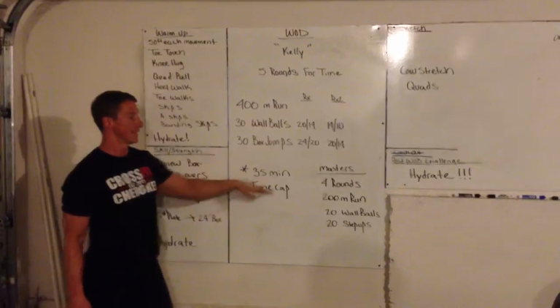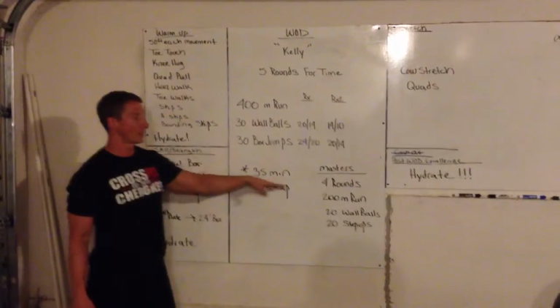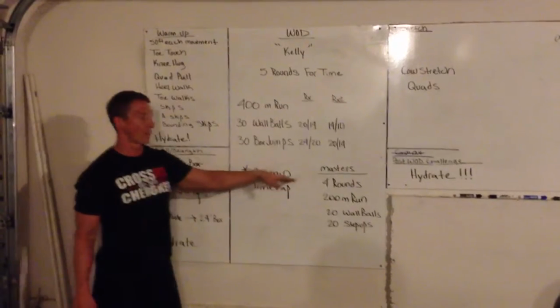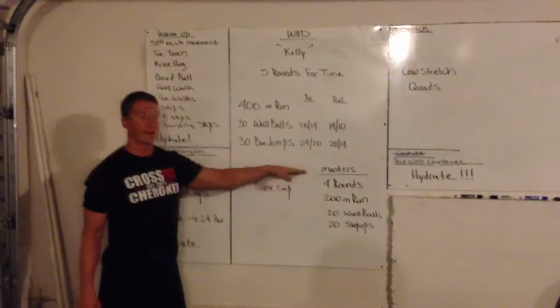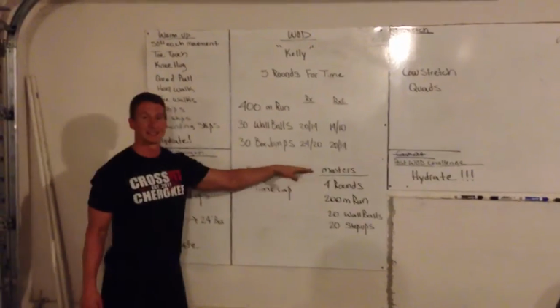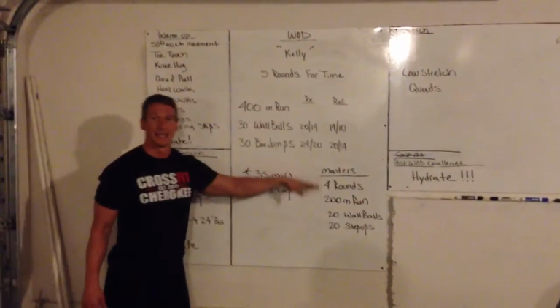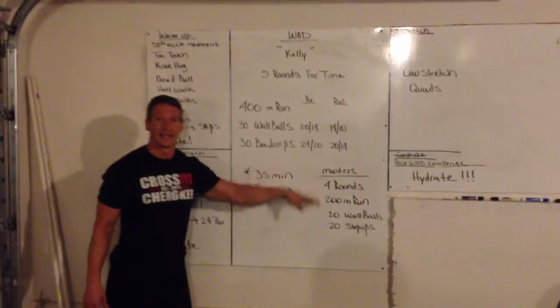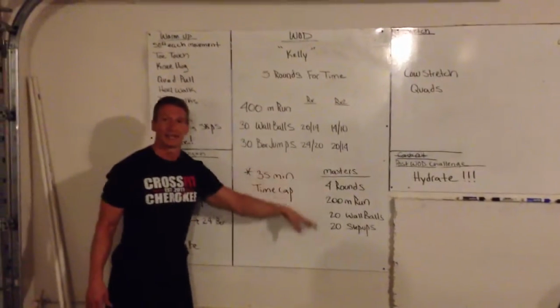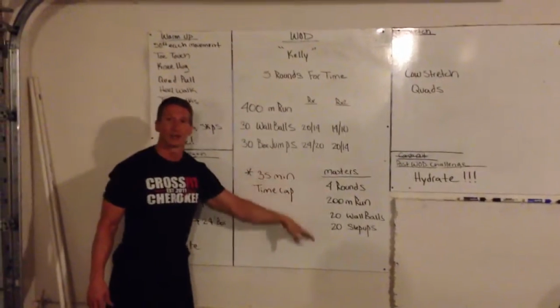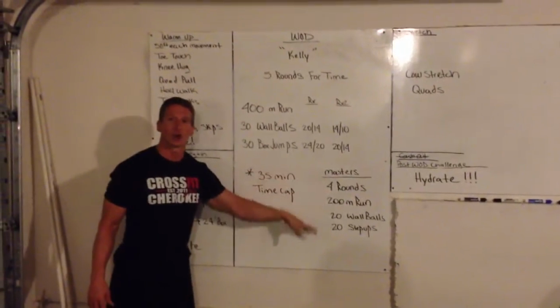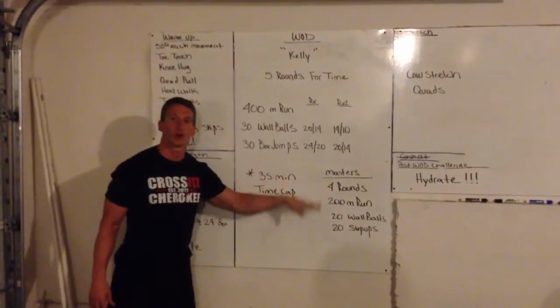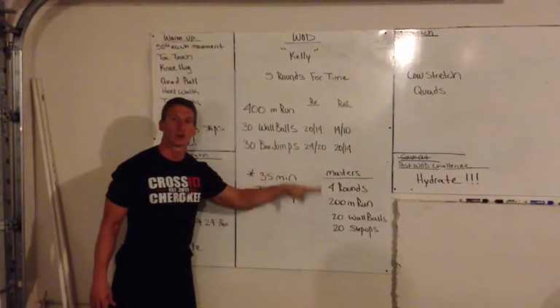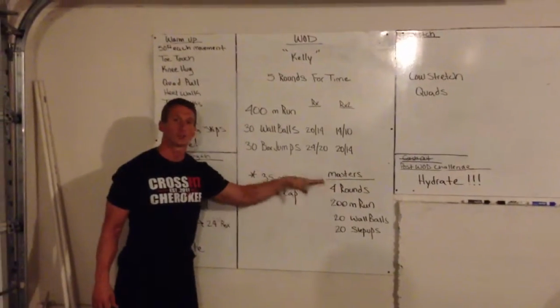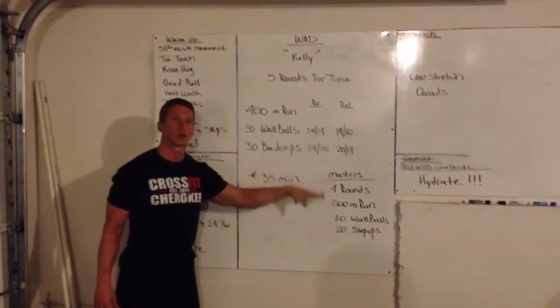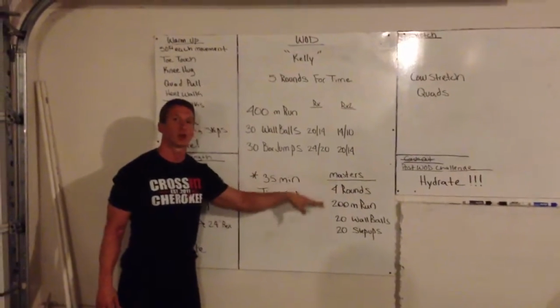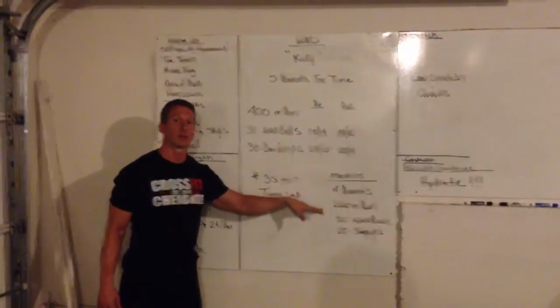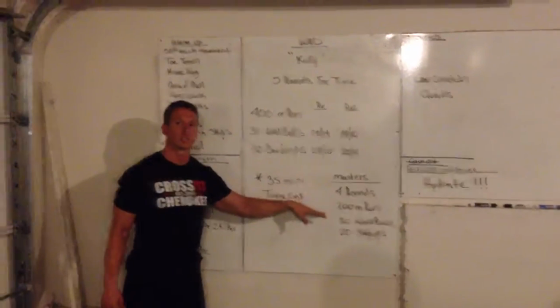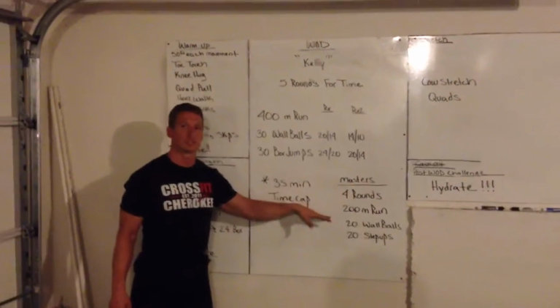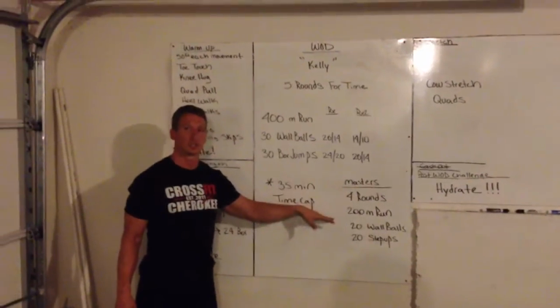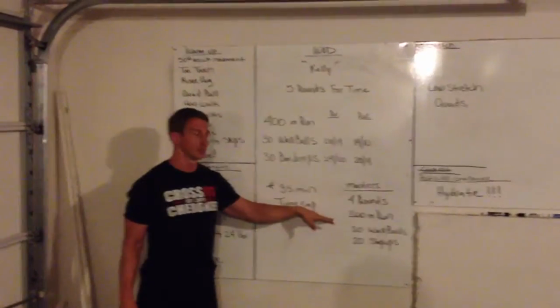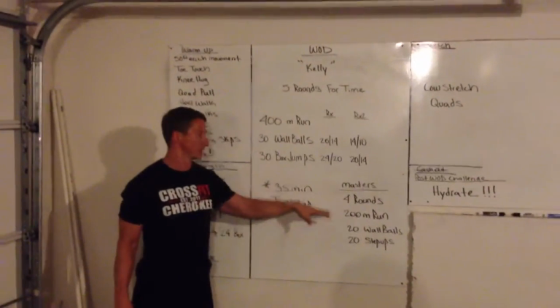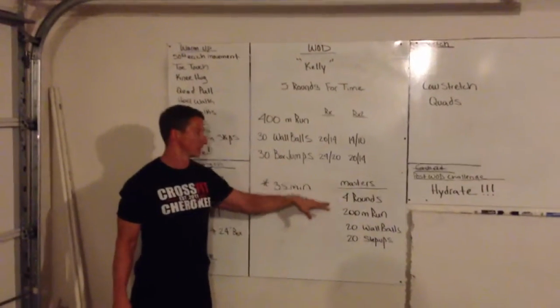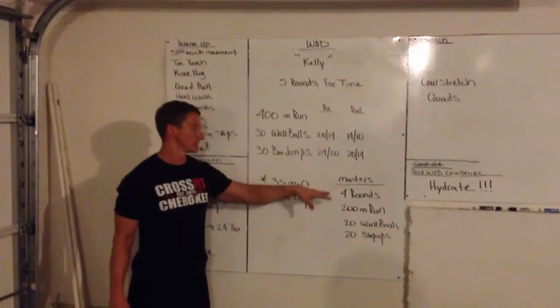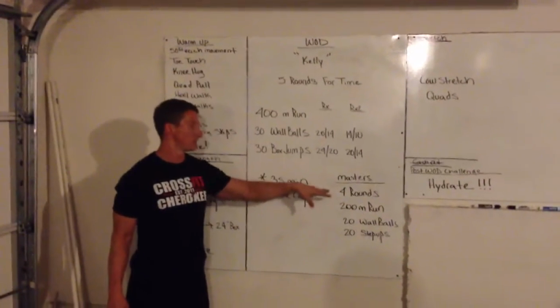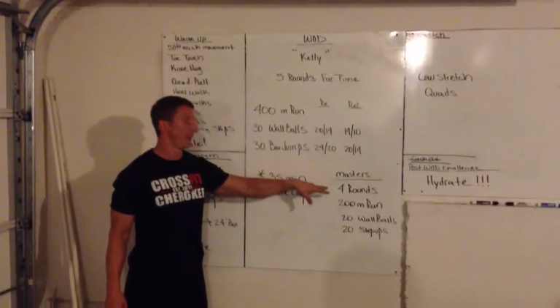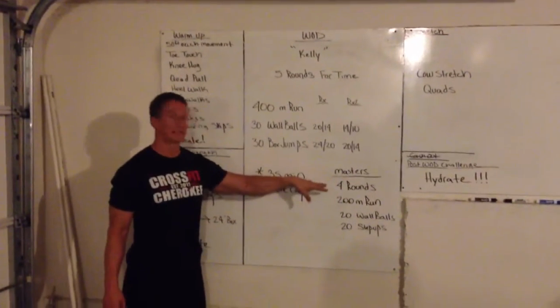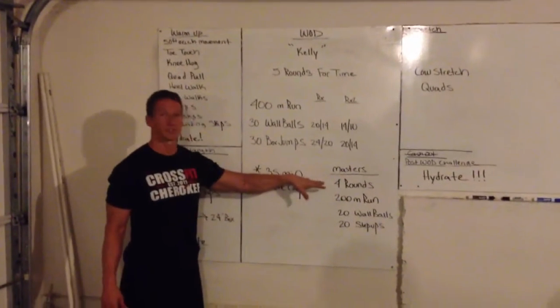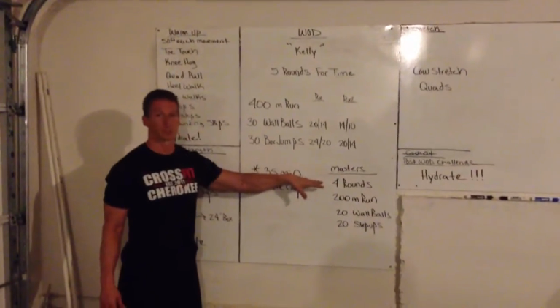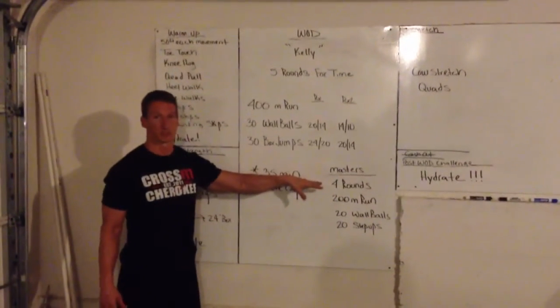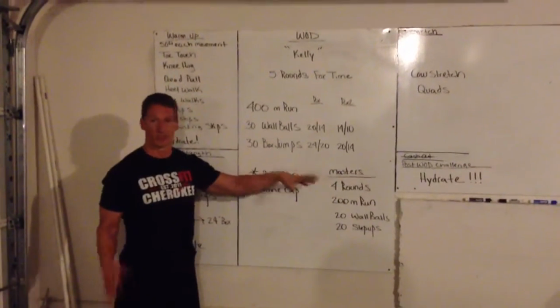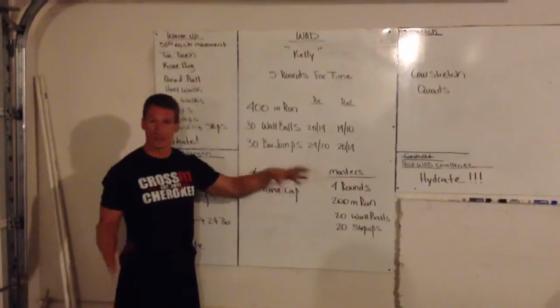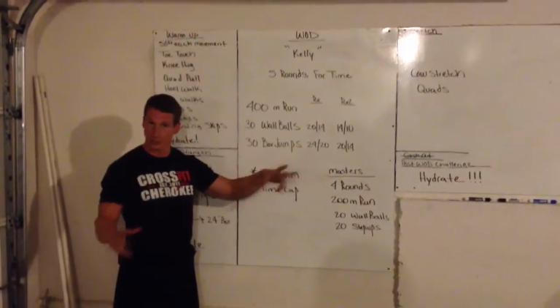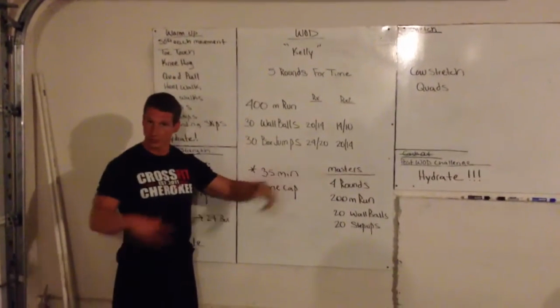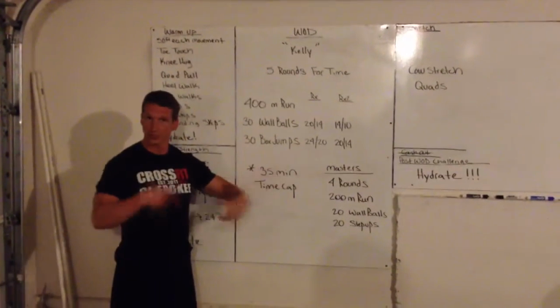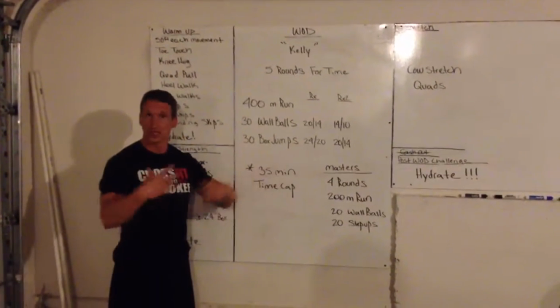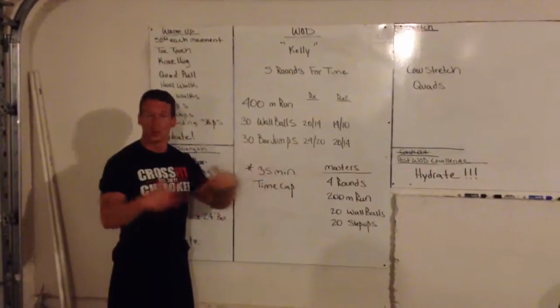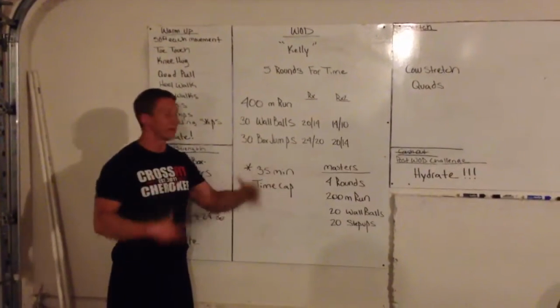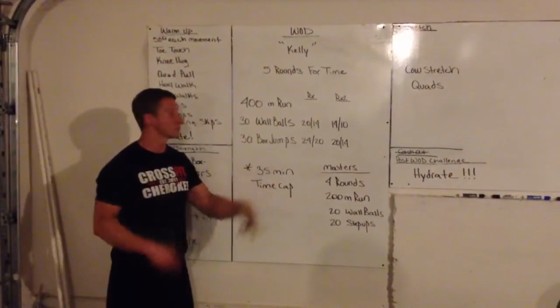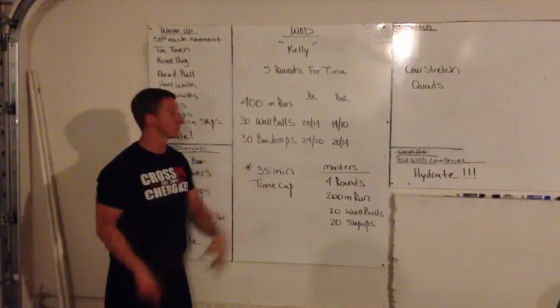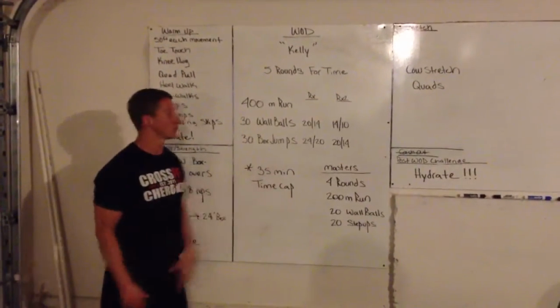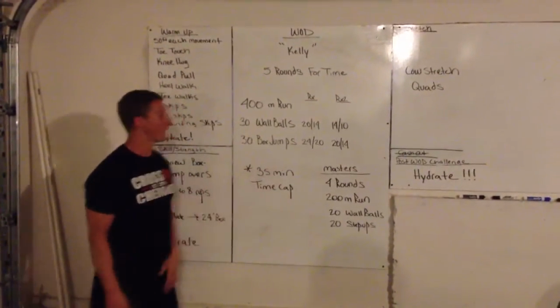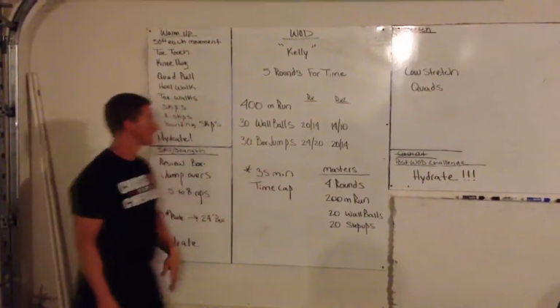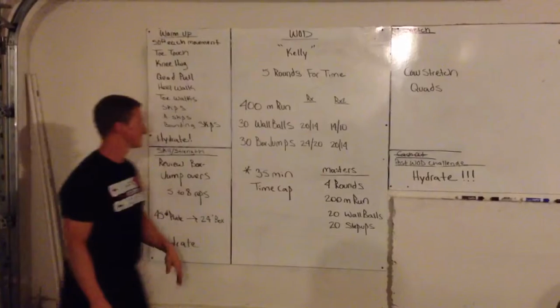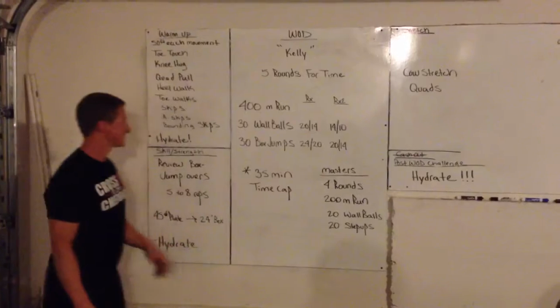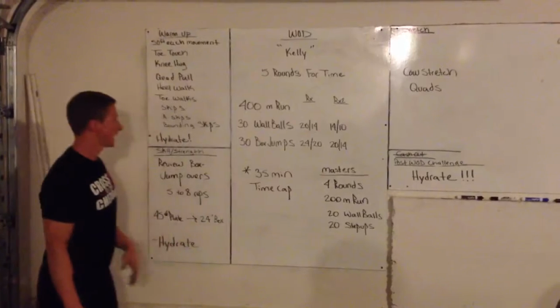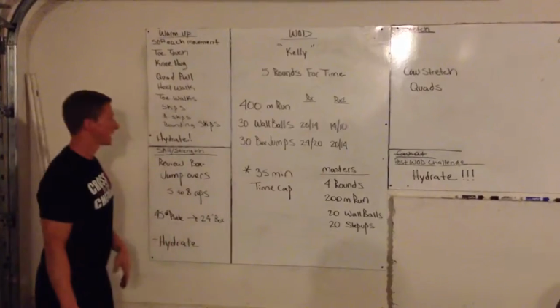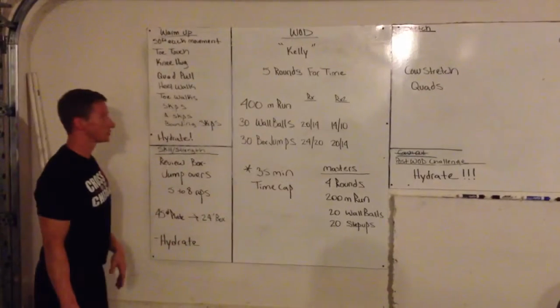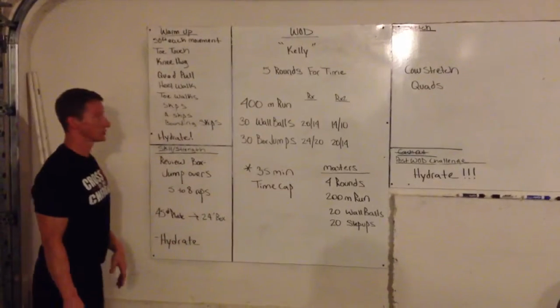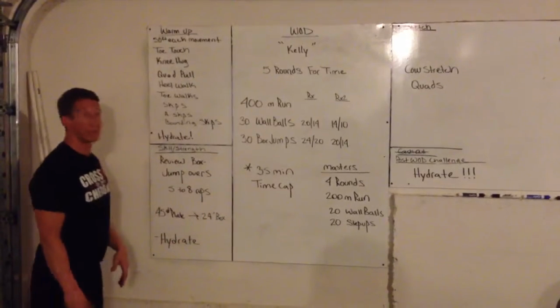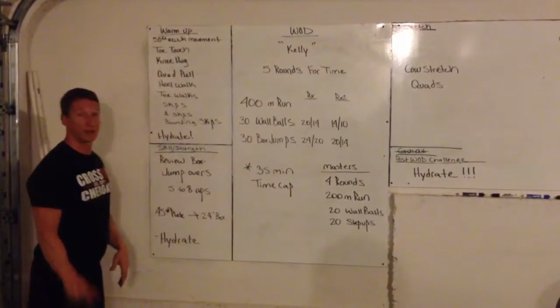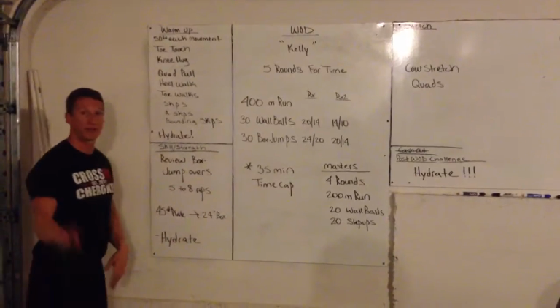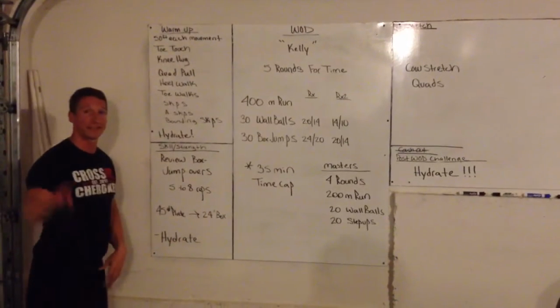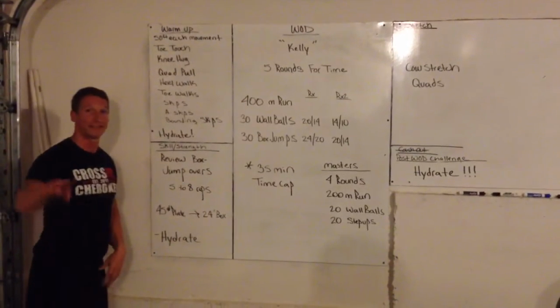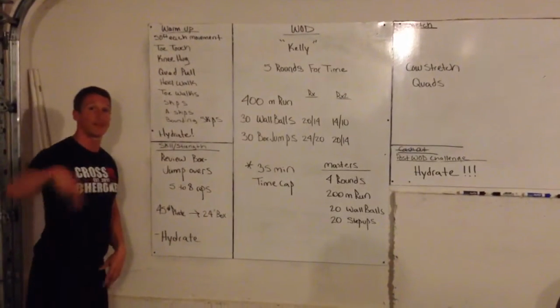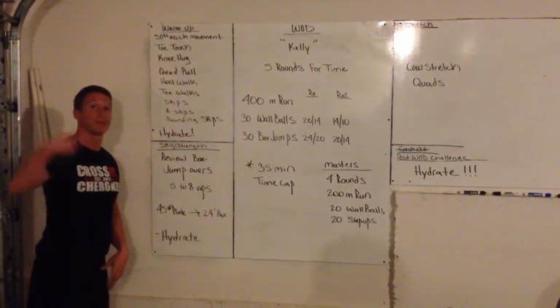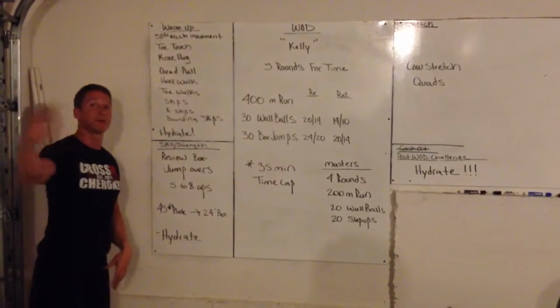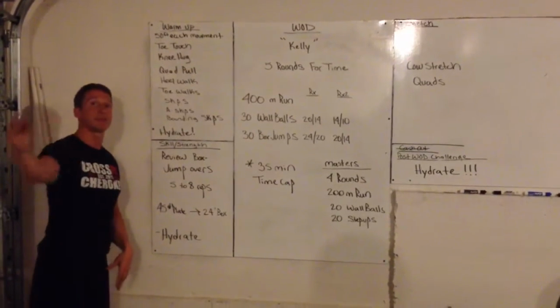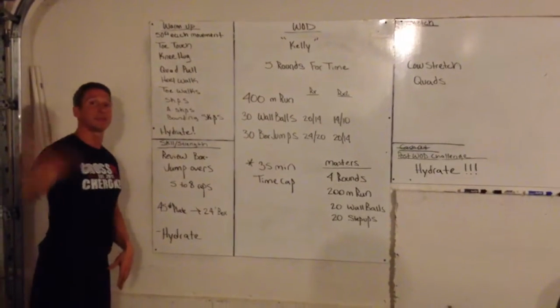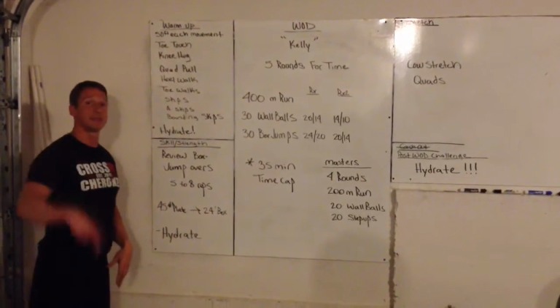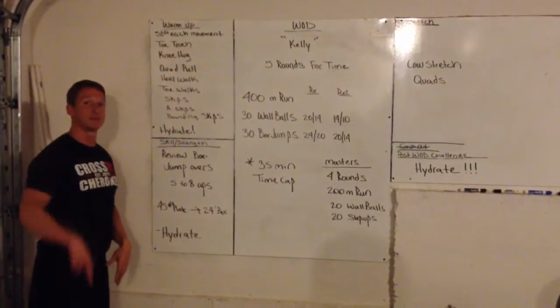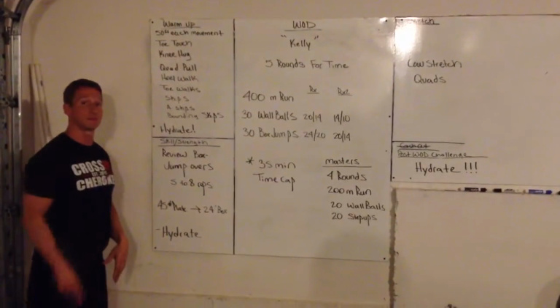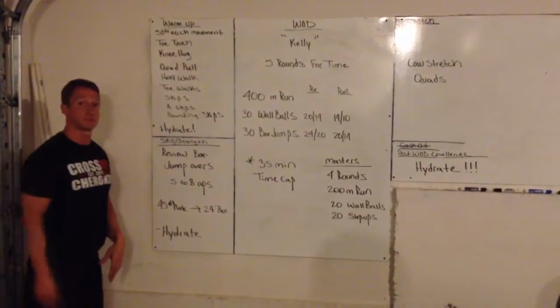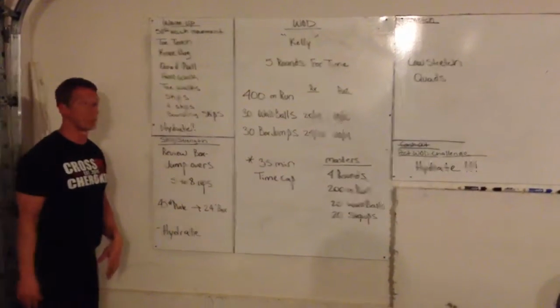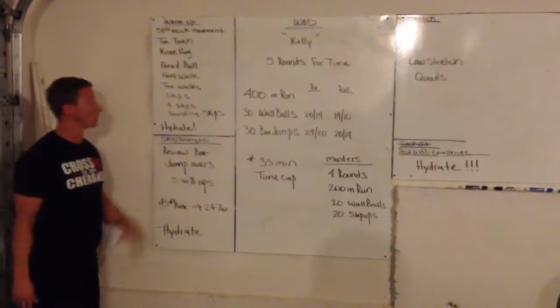Likewise, encourage progressions on this for the masters. Make sure everybody stays hydrated — as a matter of fact, let that be the theme for tomorrow.